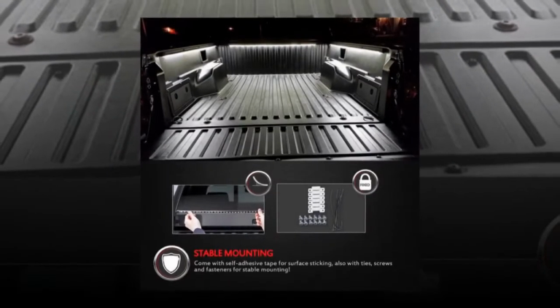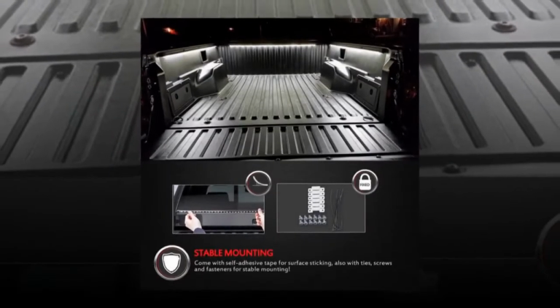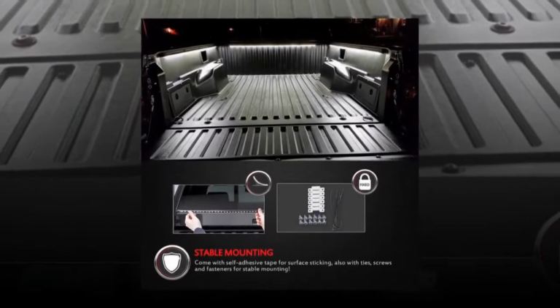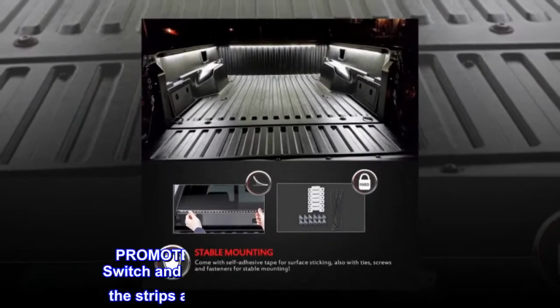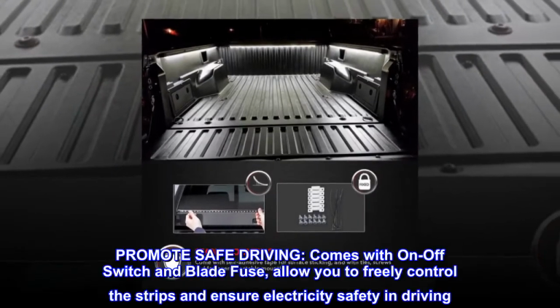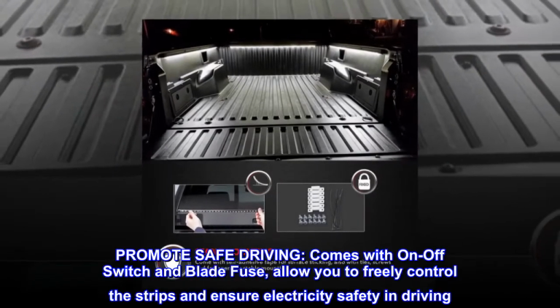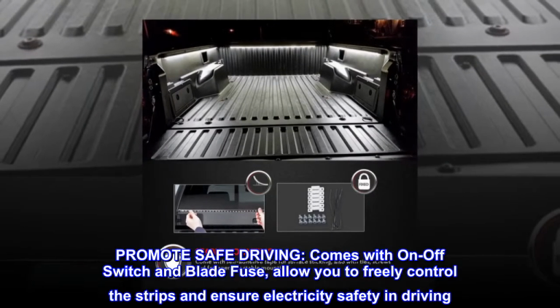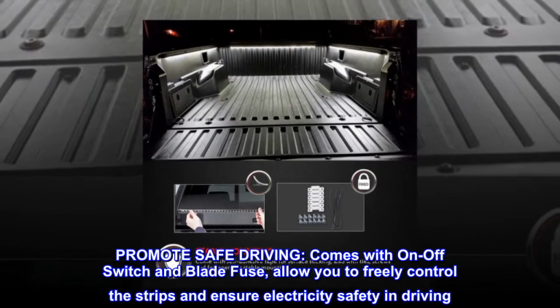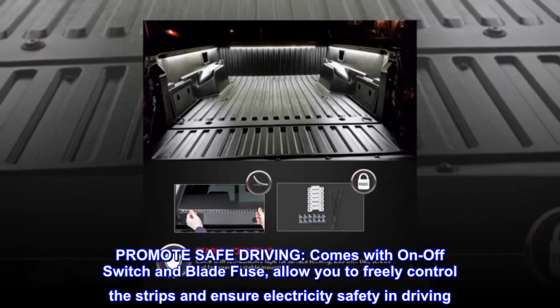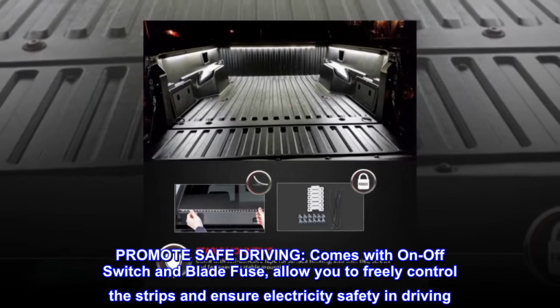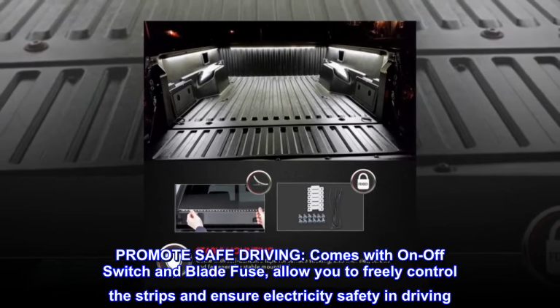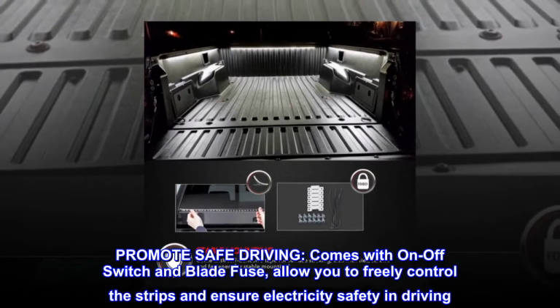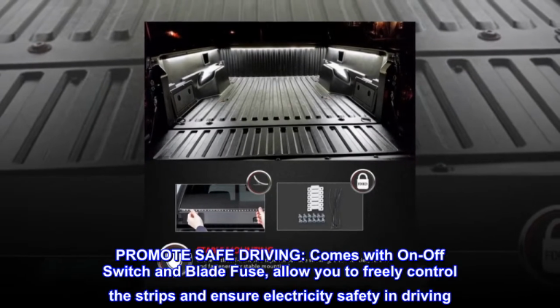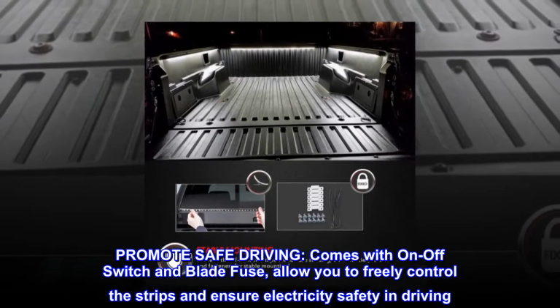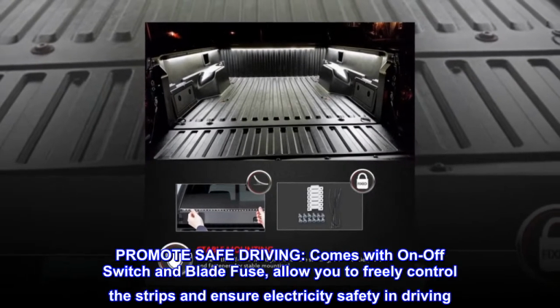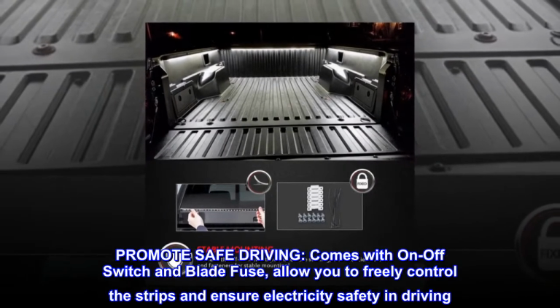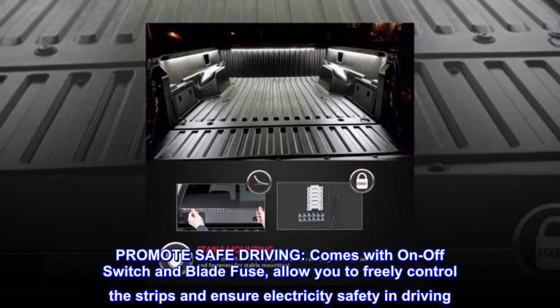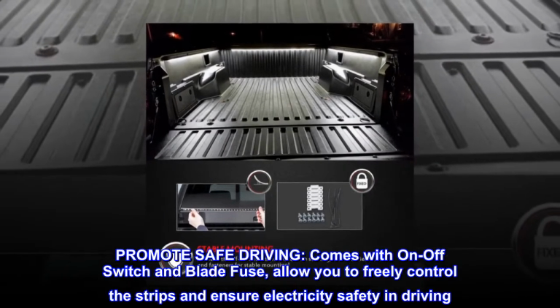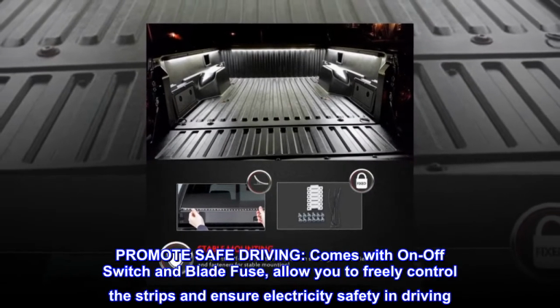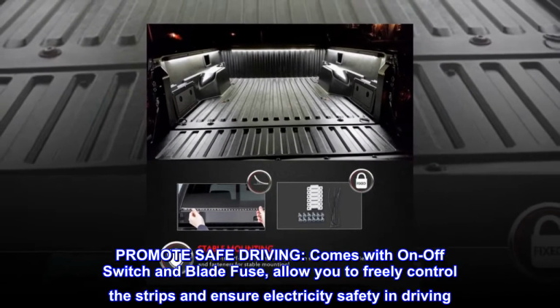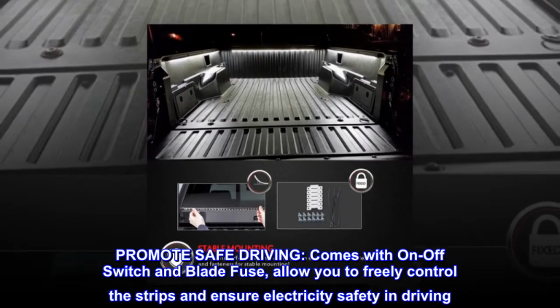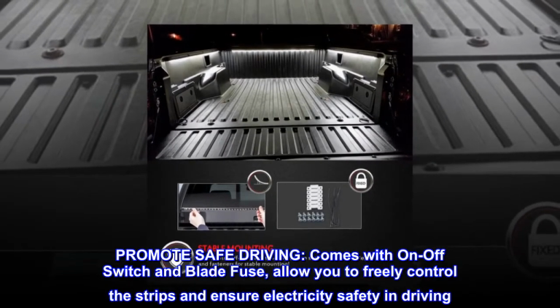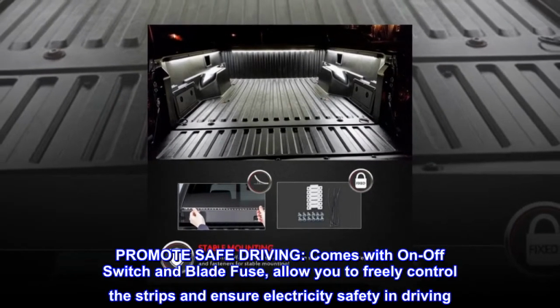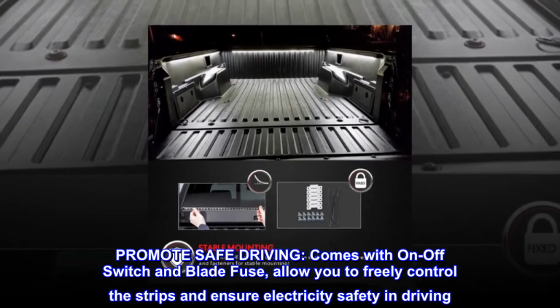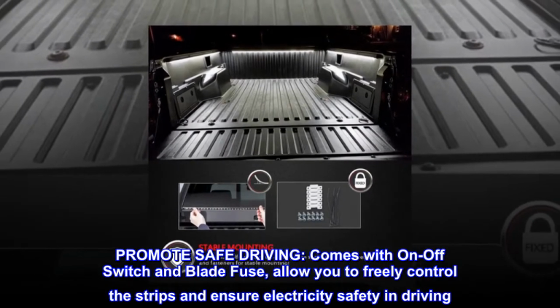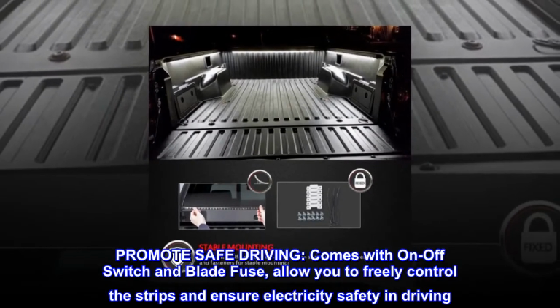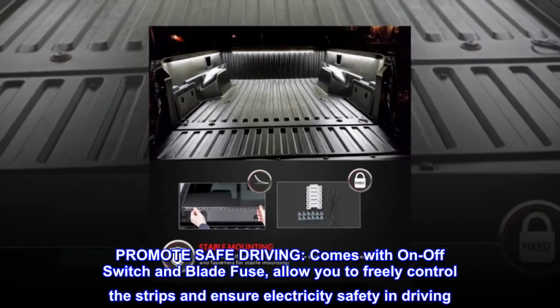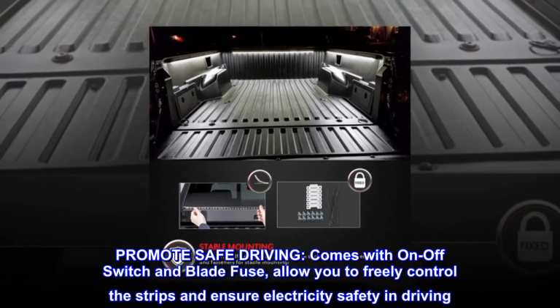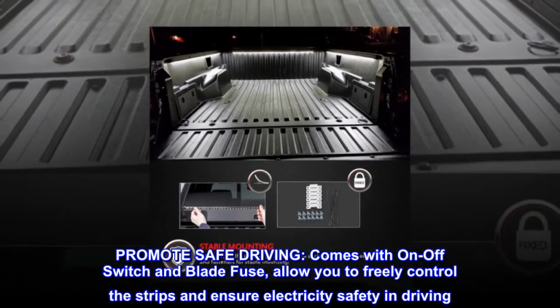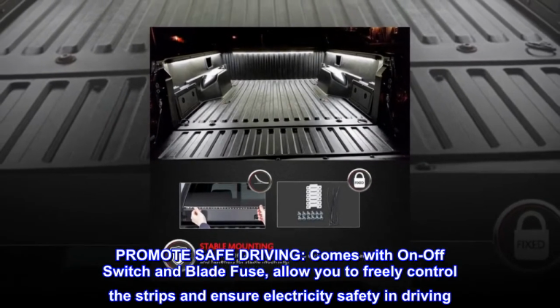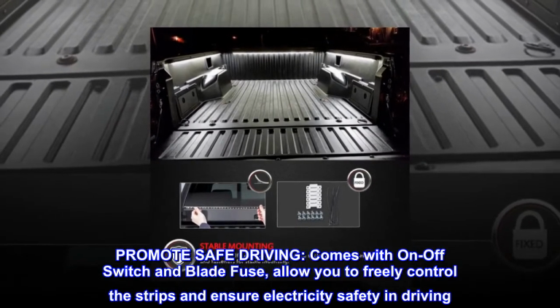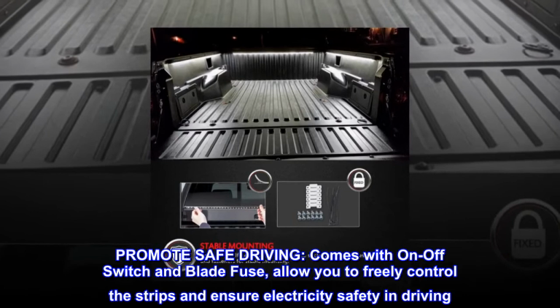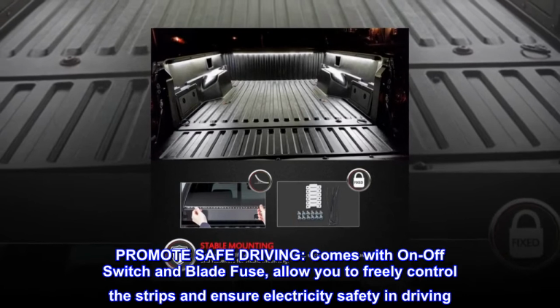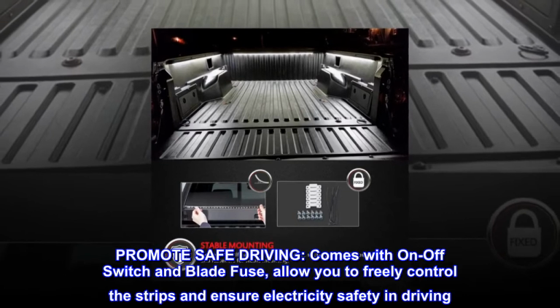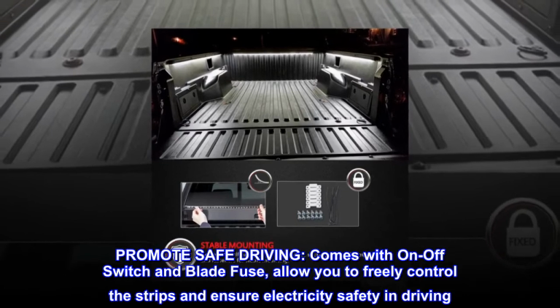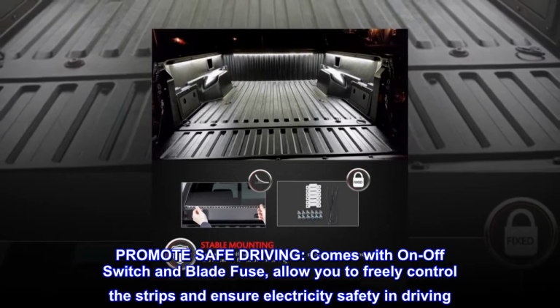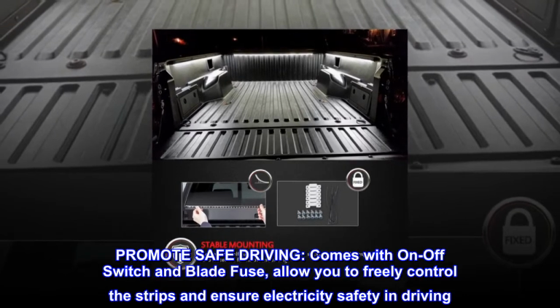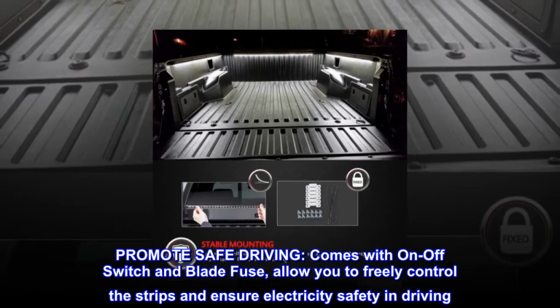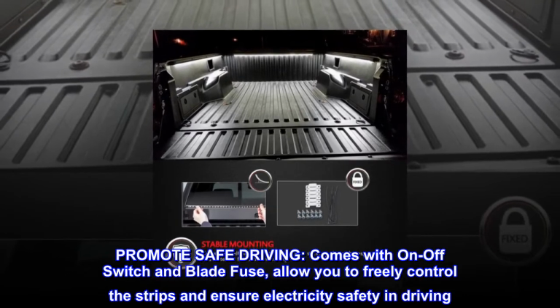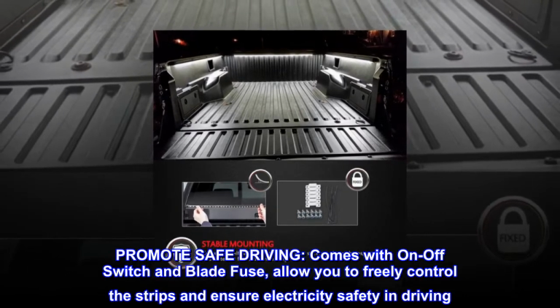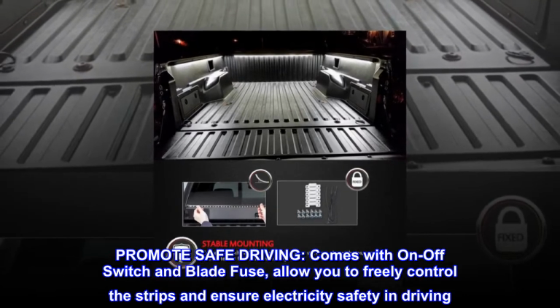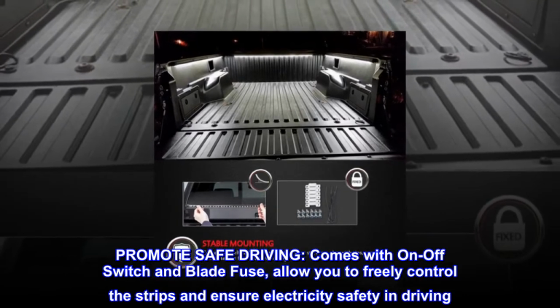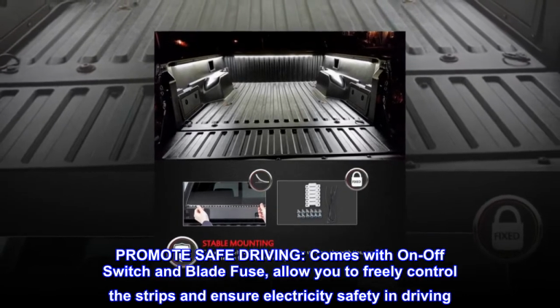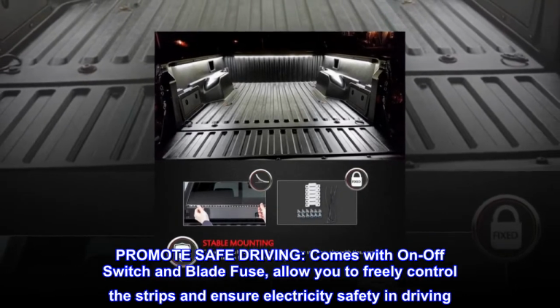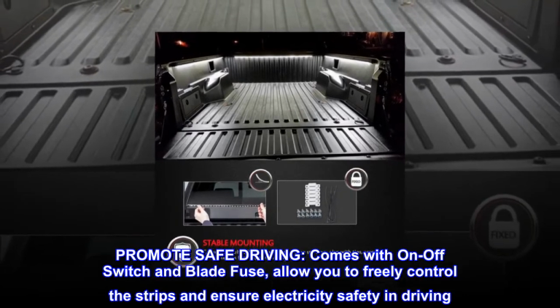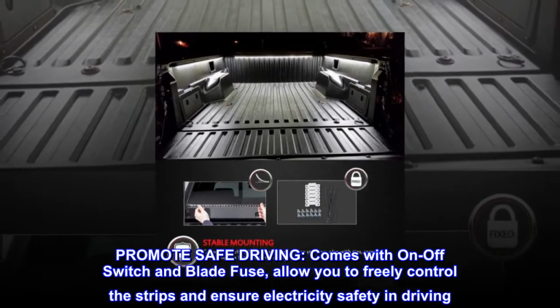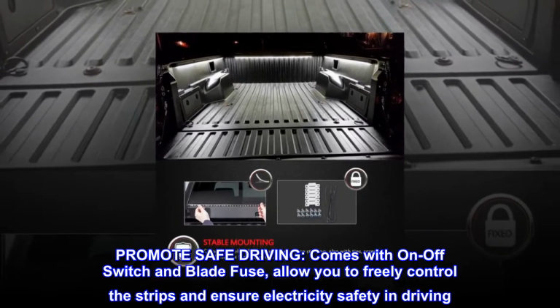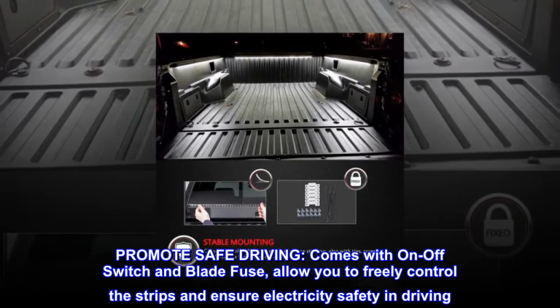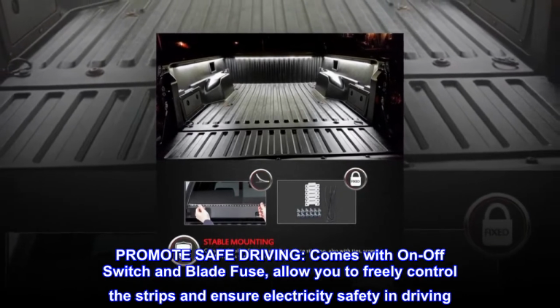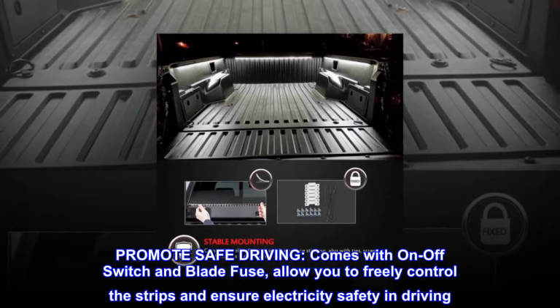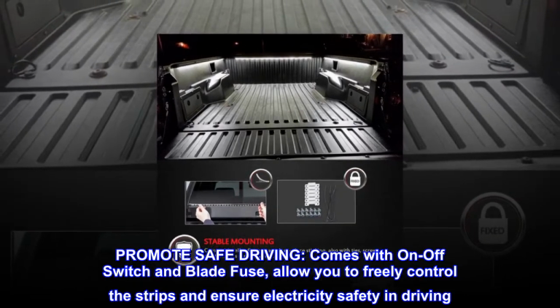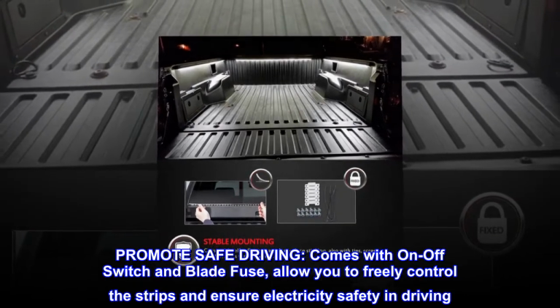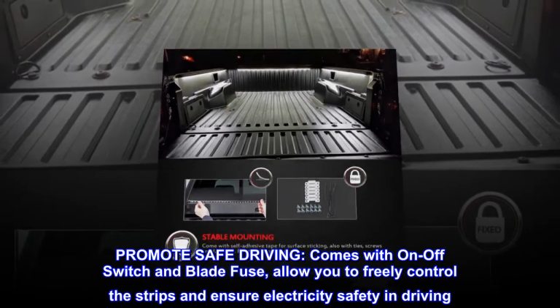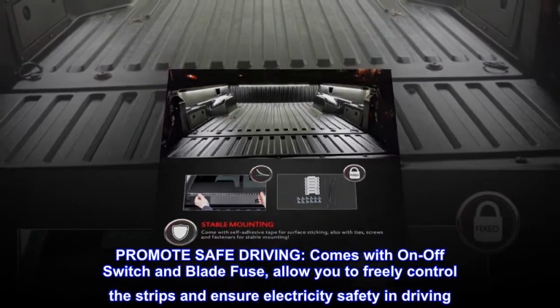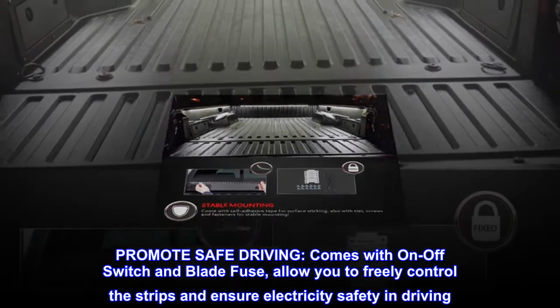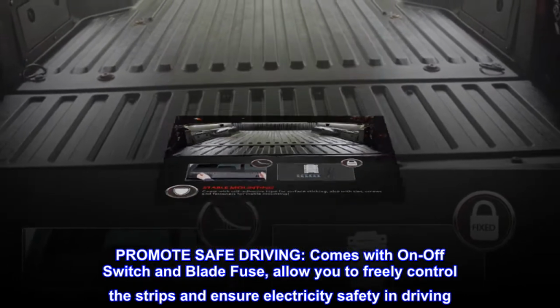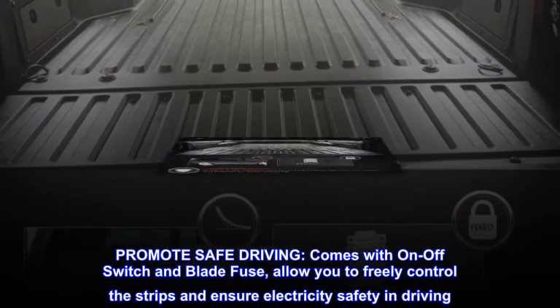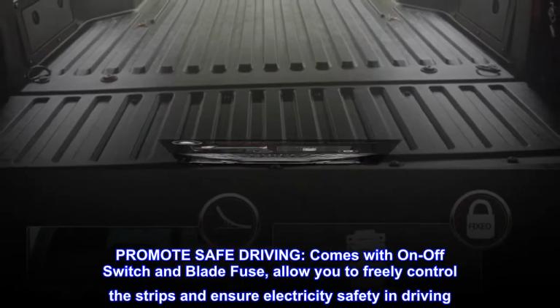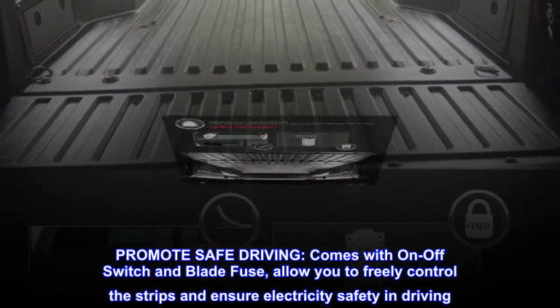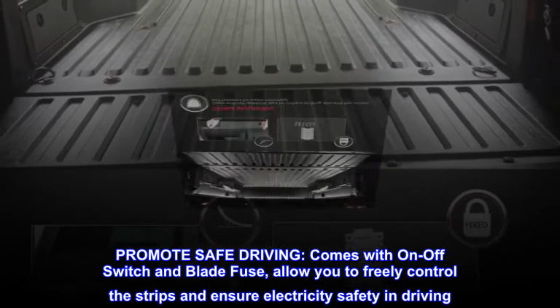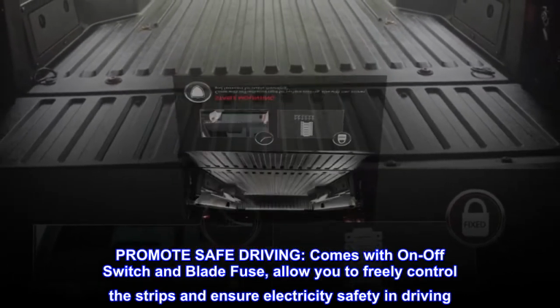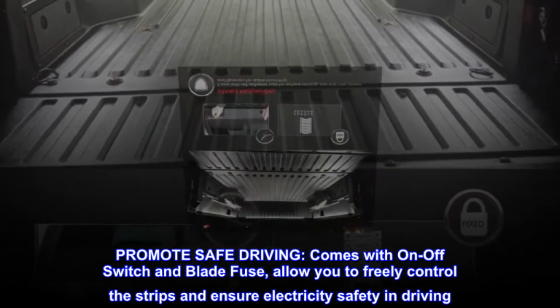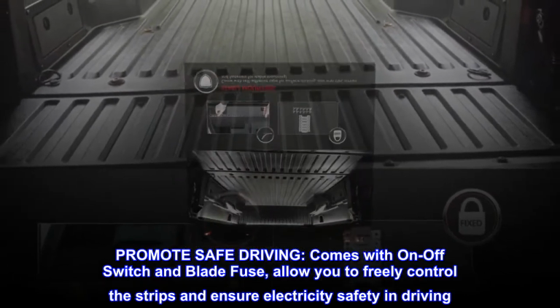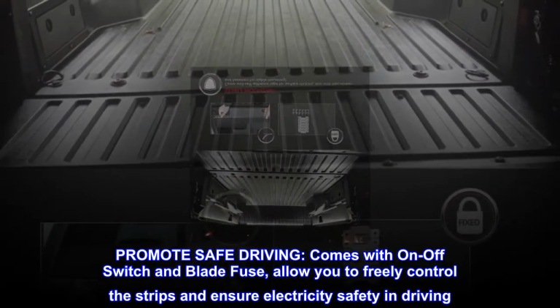Promotes safe driving: comes with an on/off switch and blade fuse, allowing you to freely control the strips and ensure electricity safety while driving.